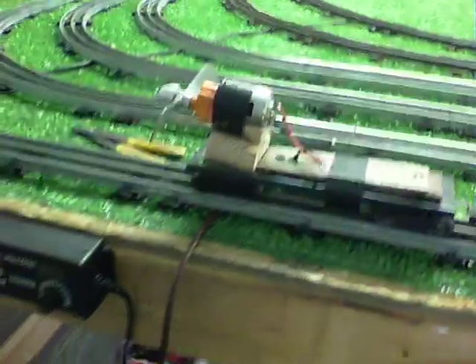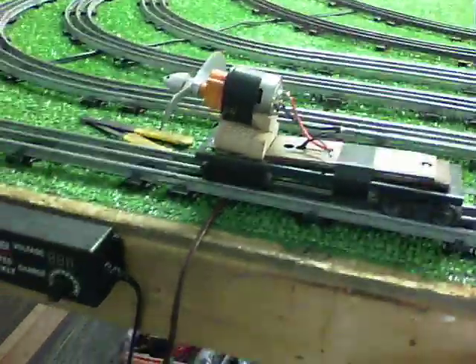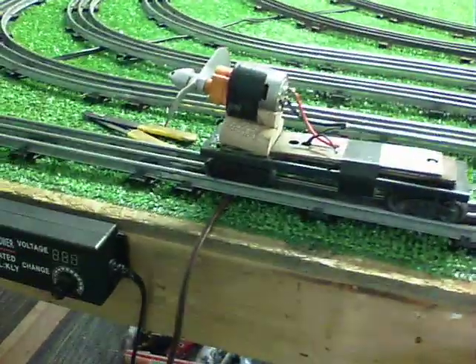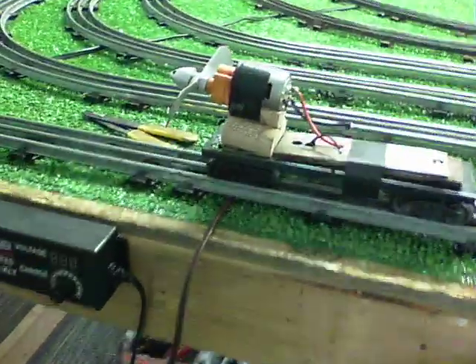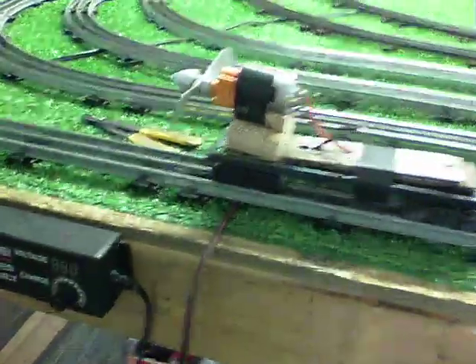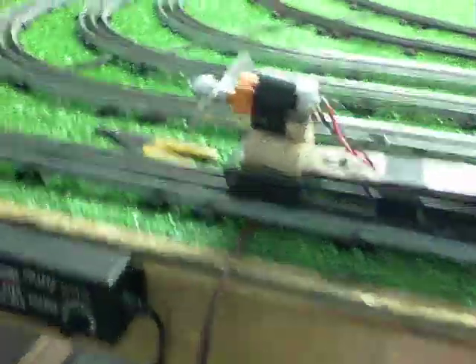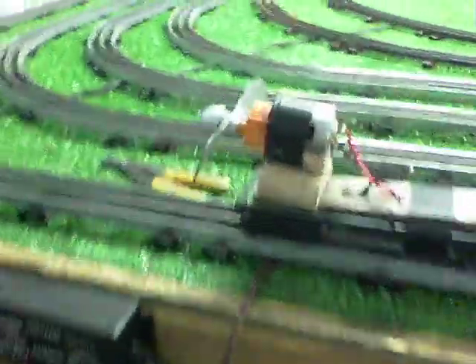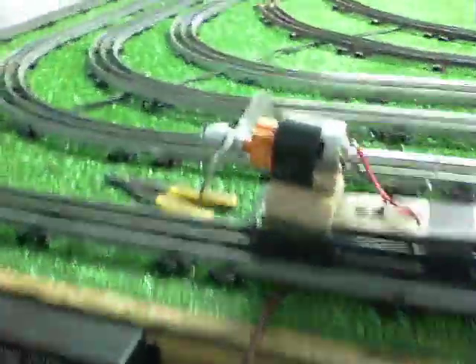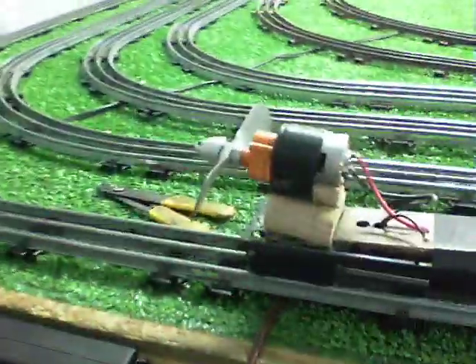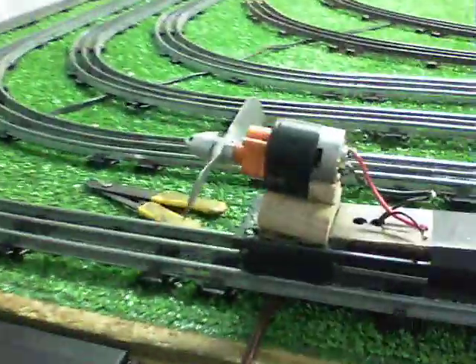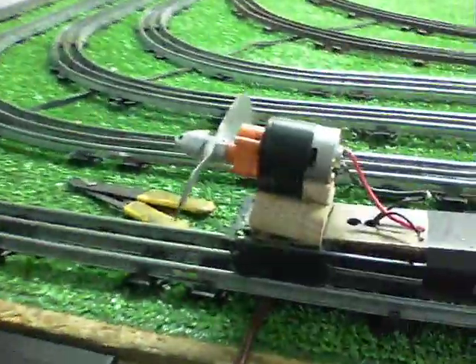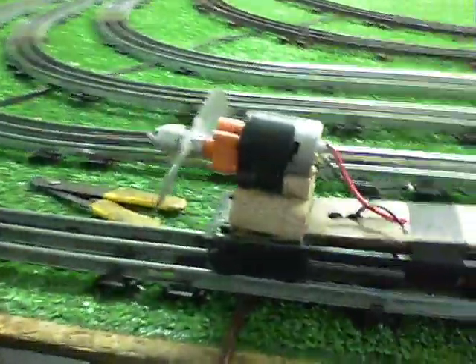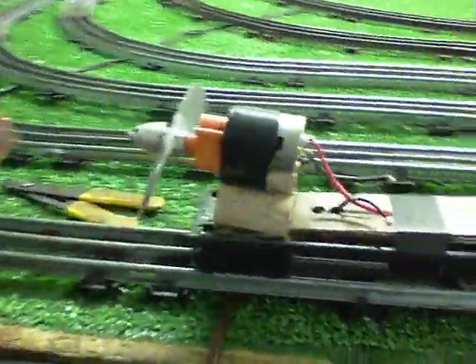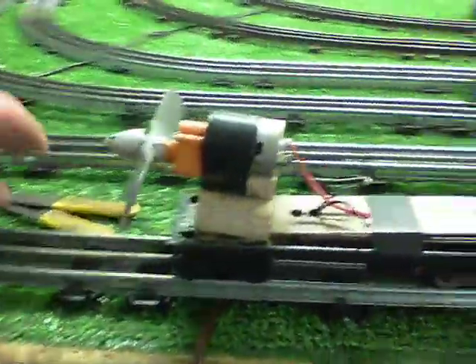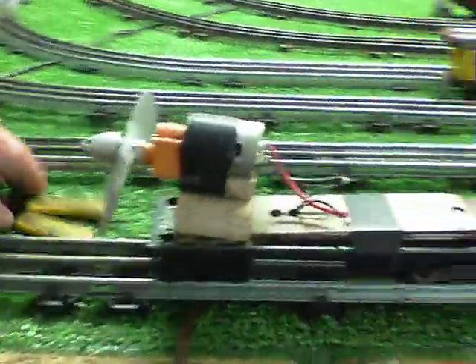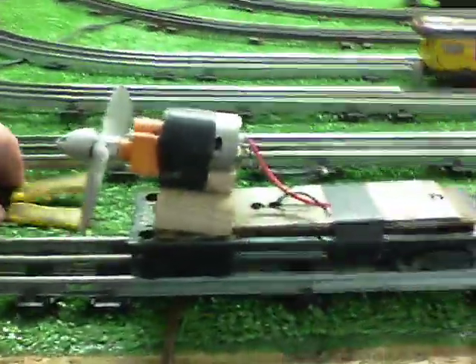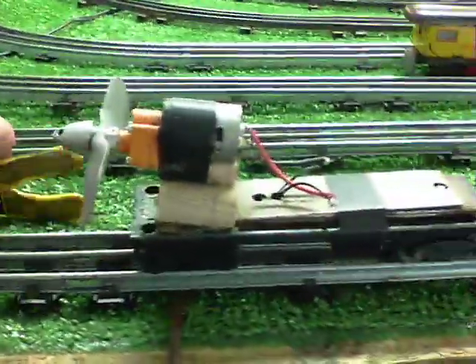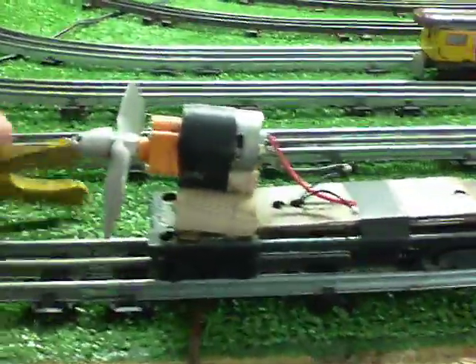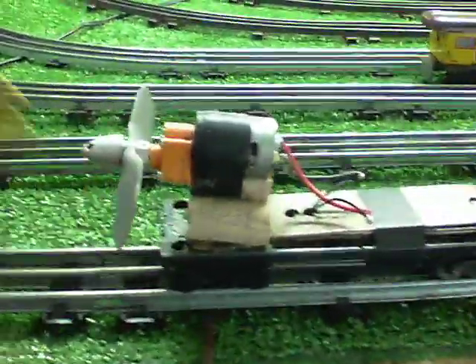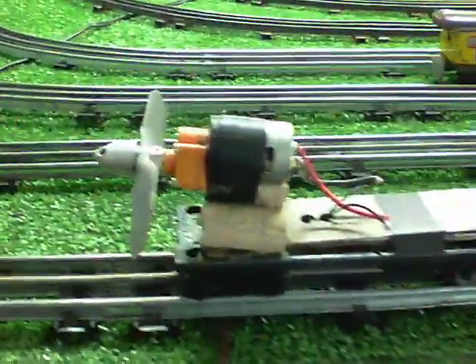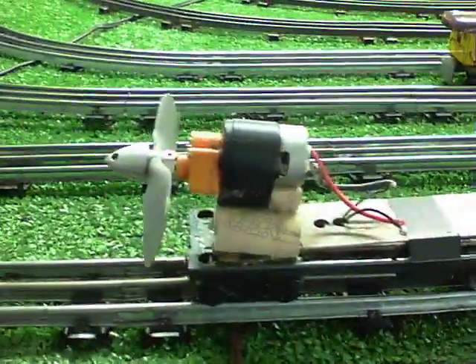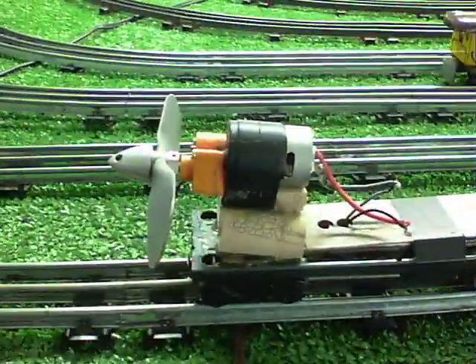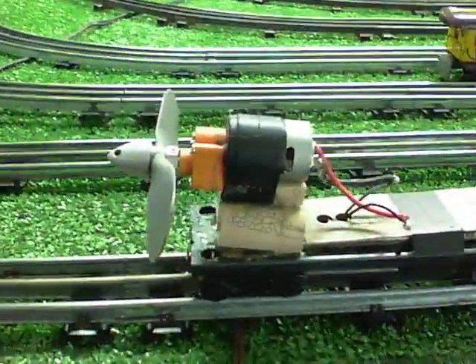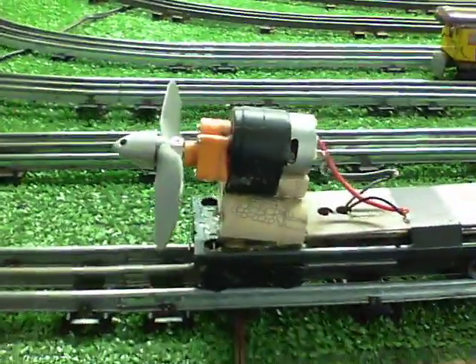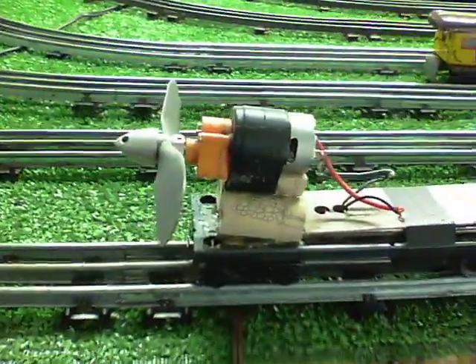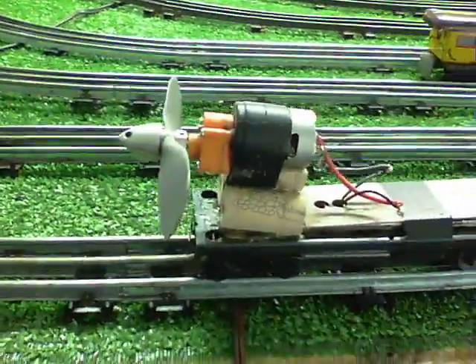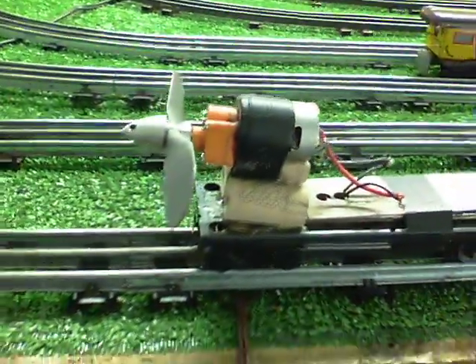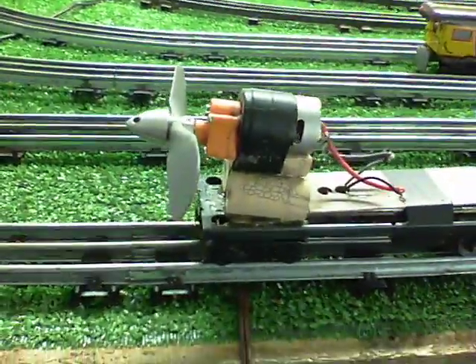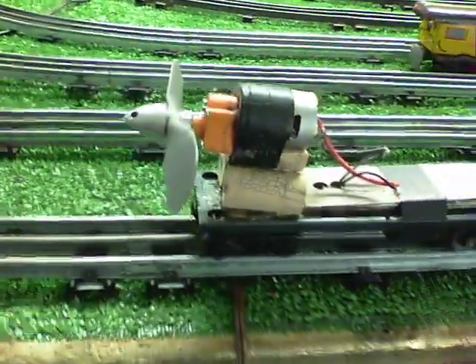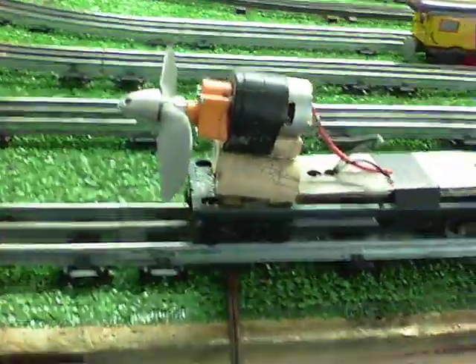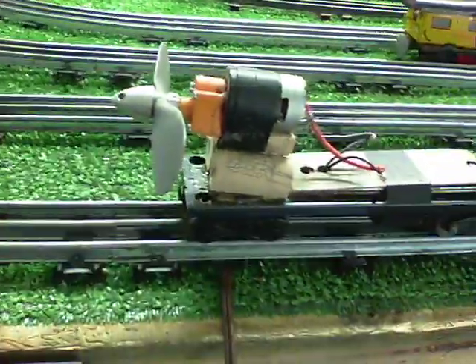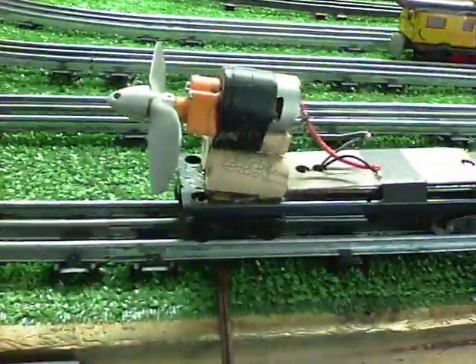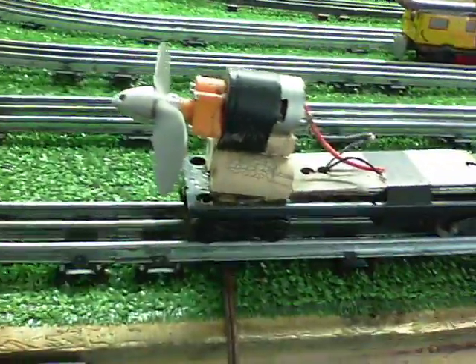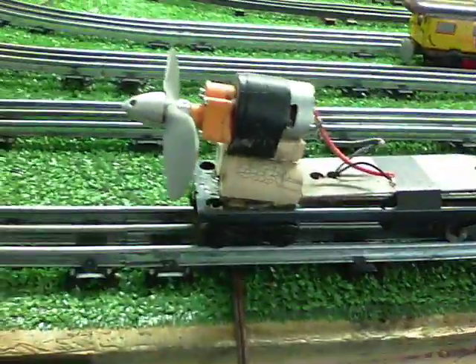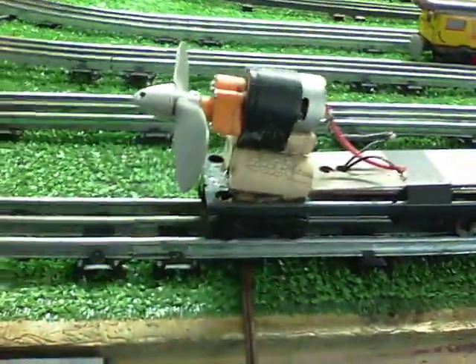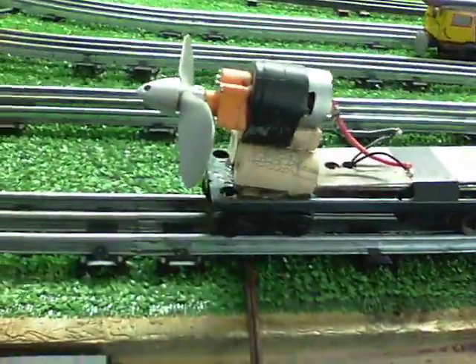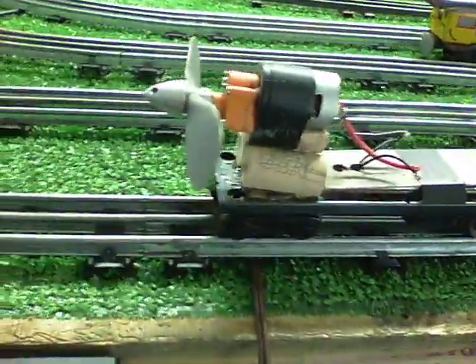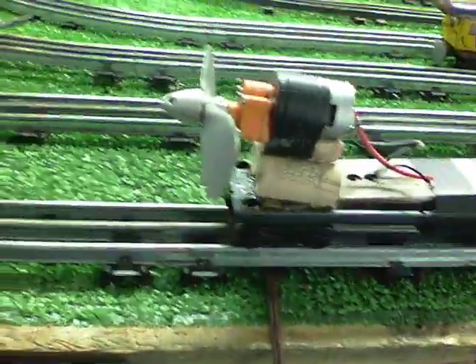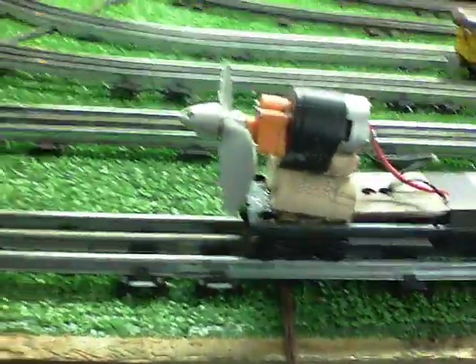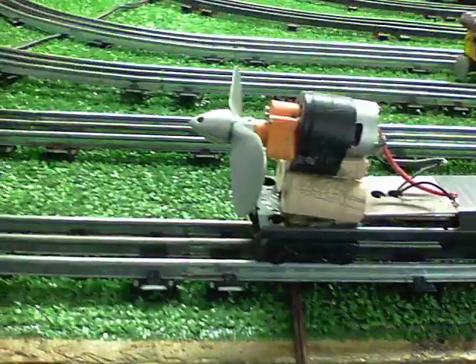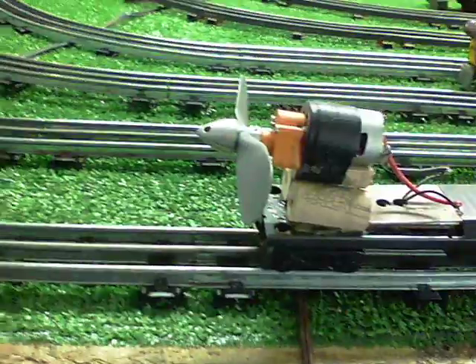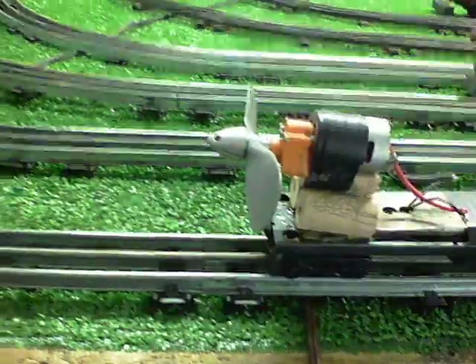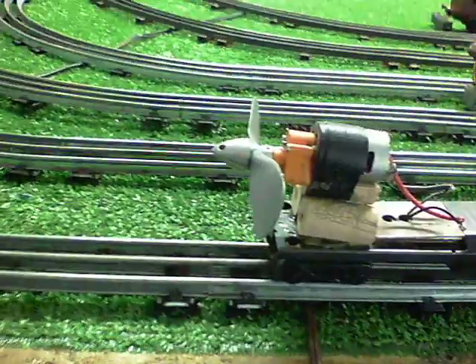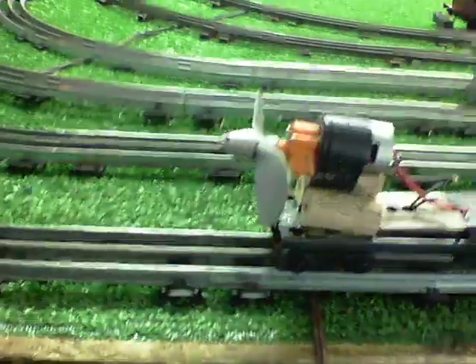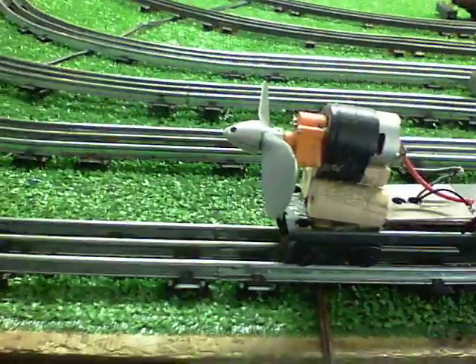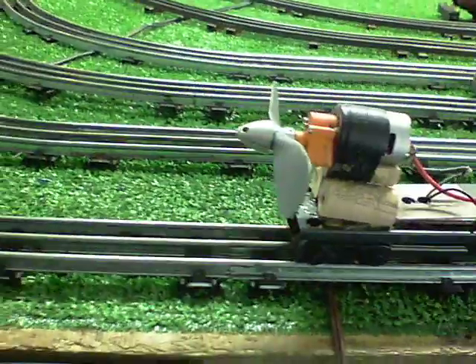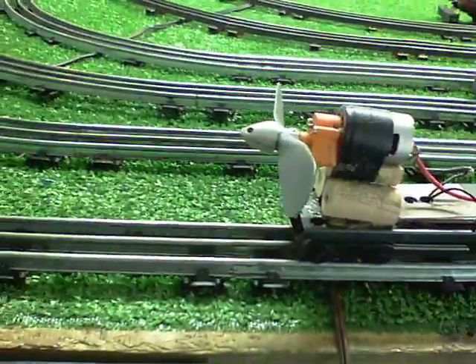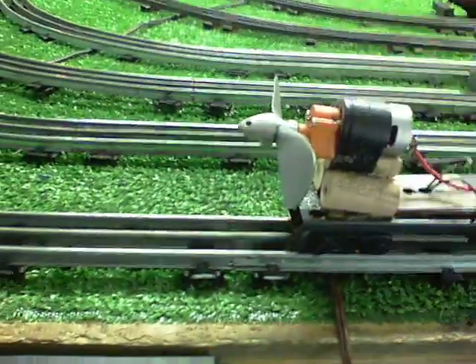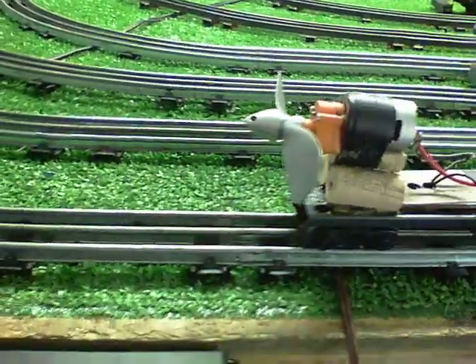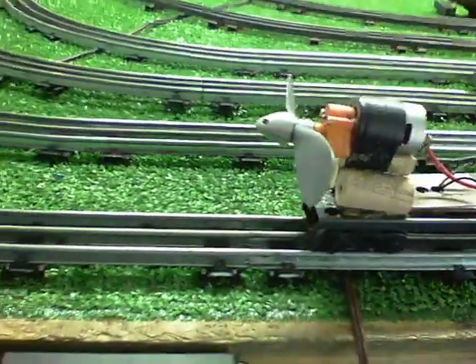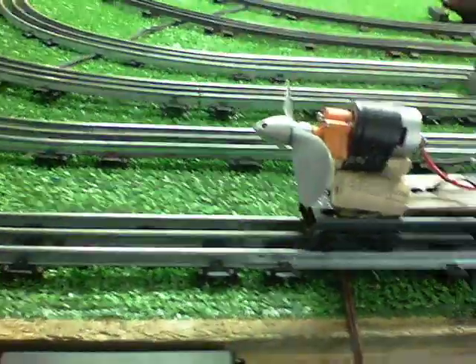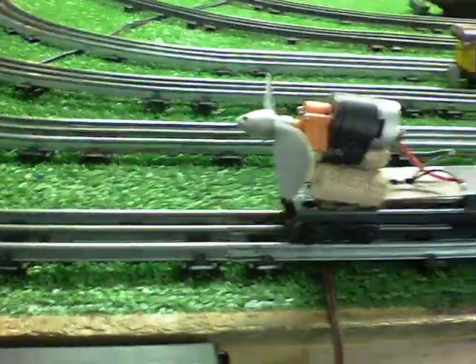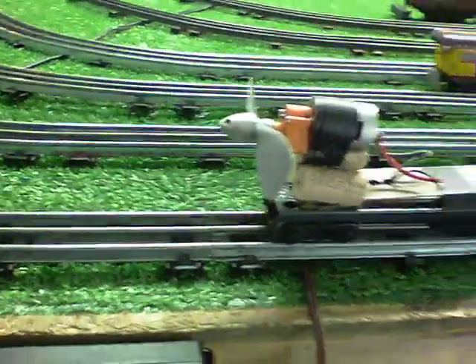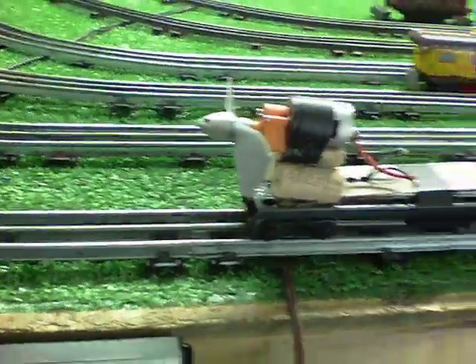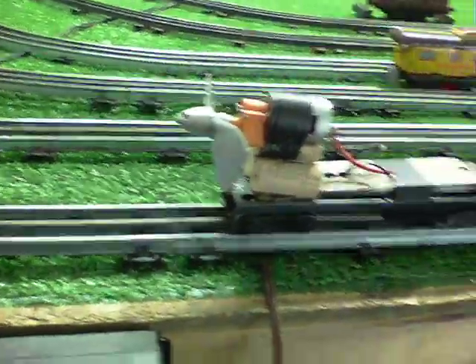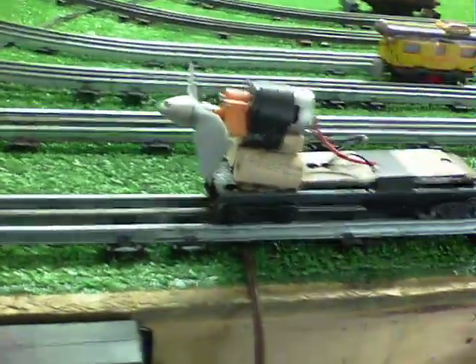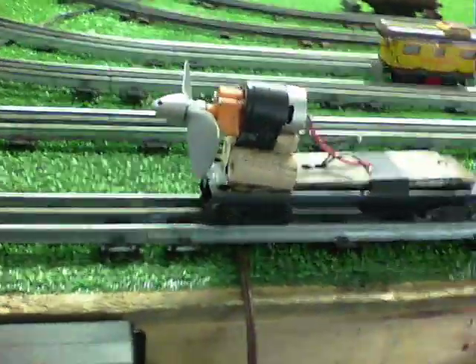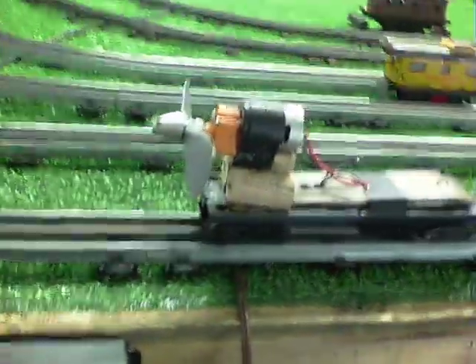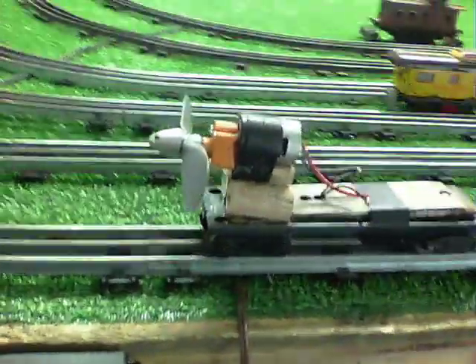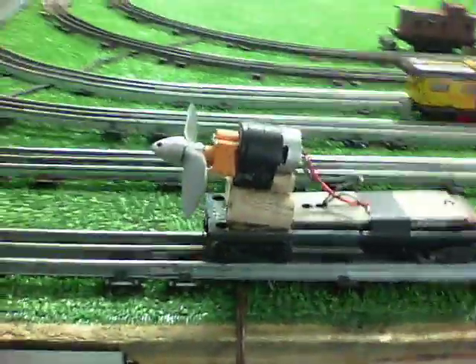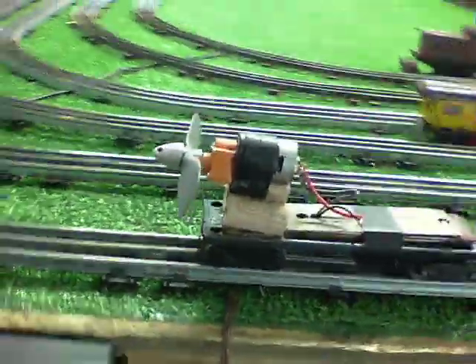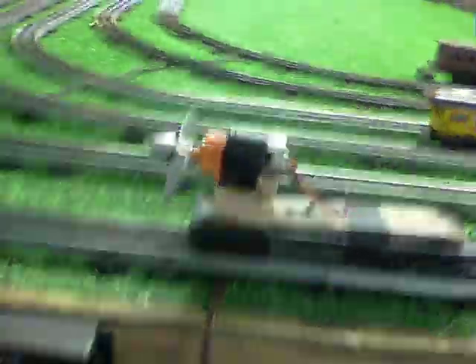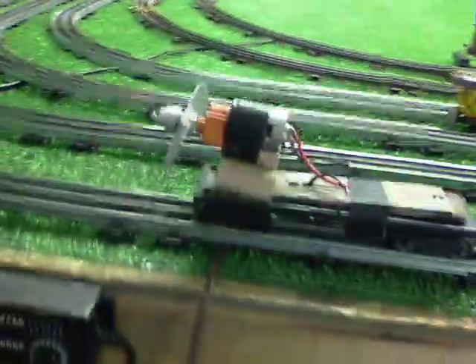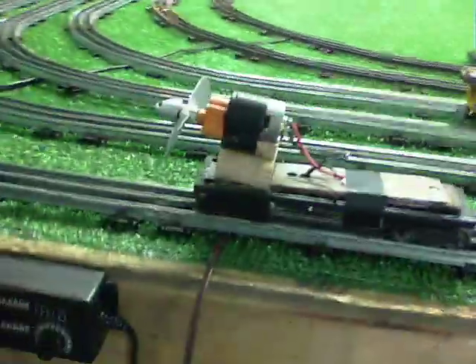Greetings, Benjamin Jay from Ben's Trains with another in the series. We're doing a quick experiment with the aero car, as you see.